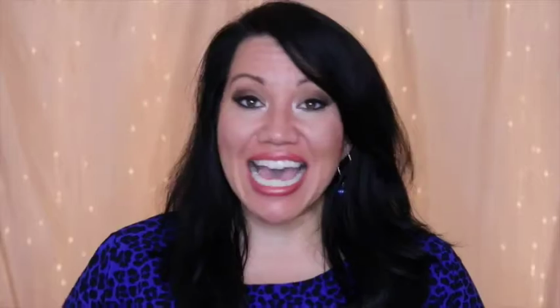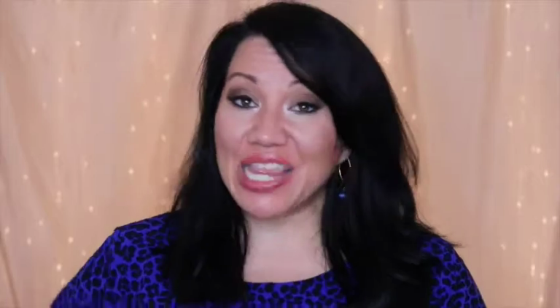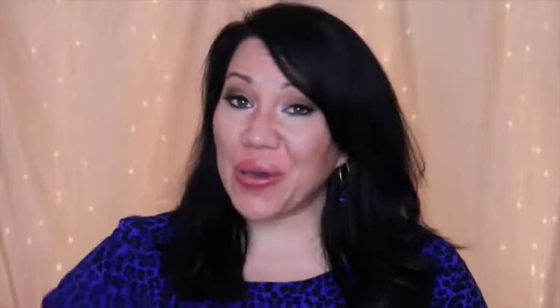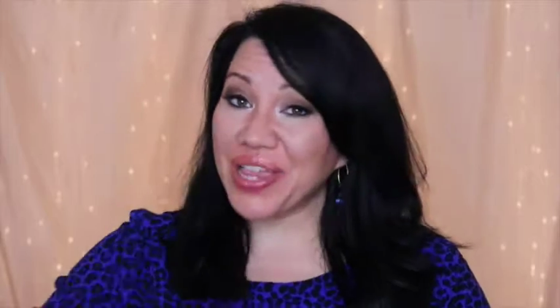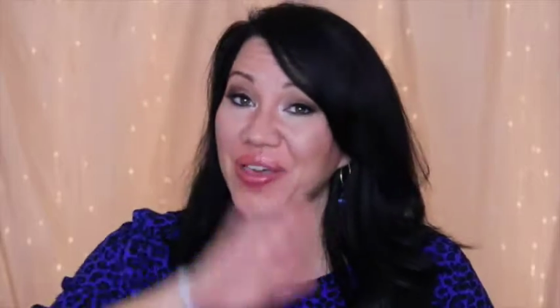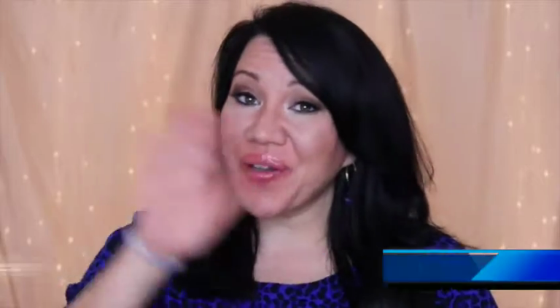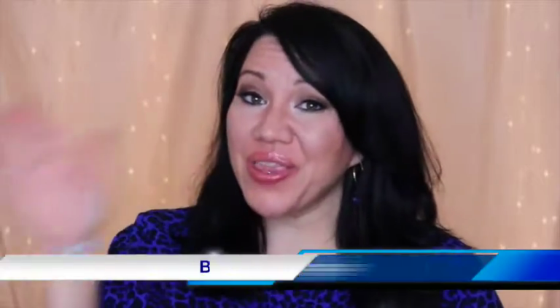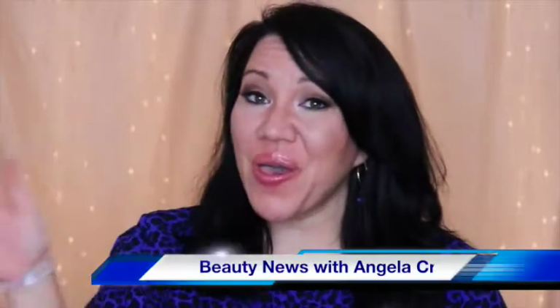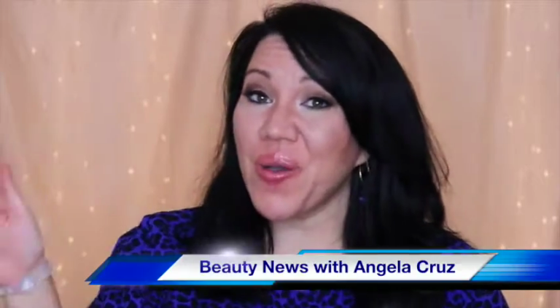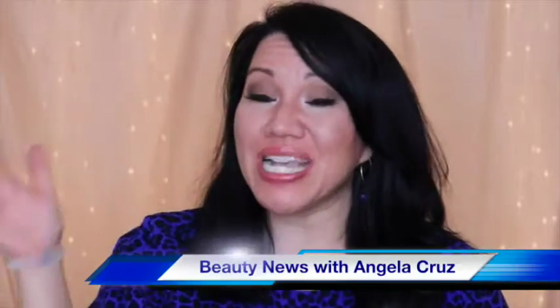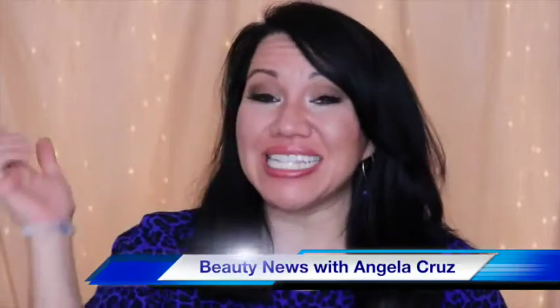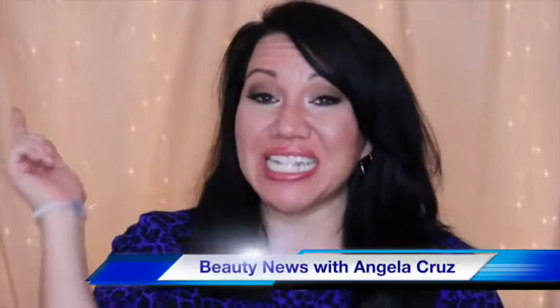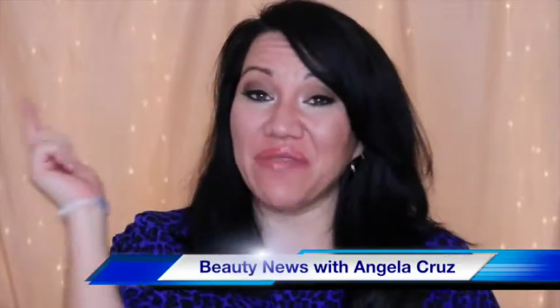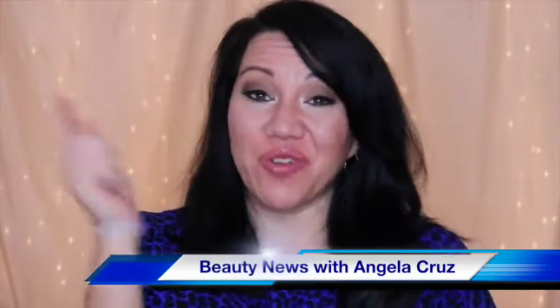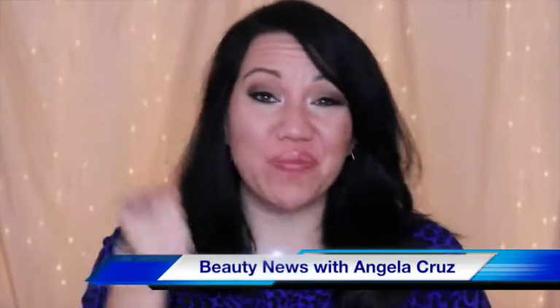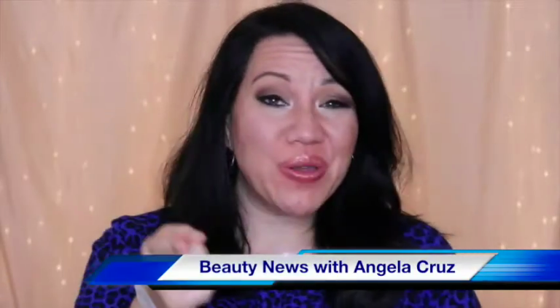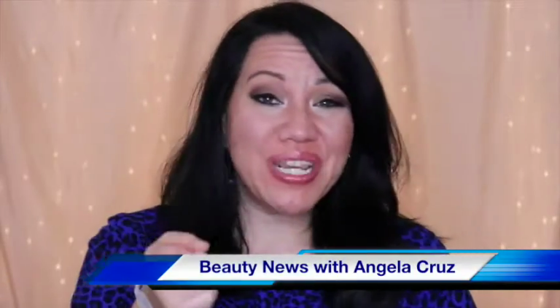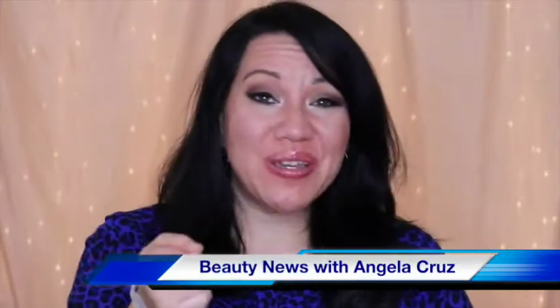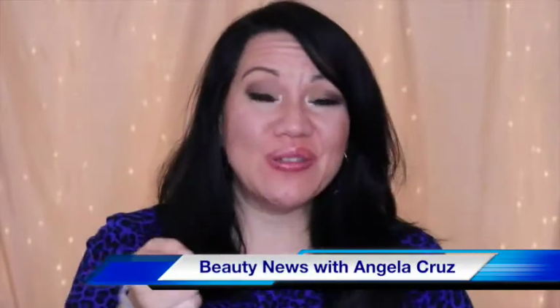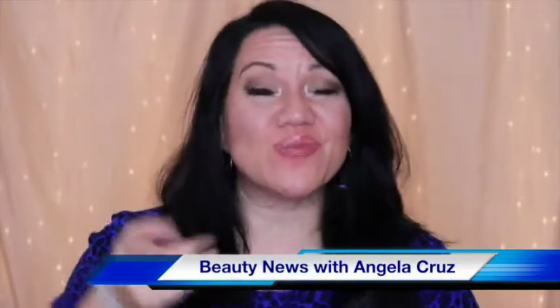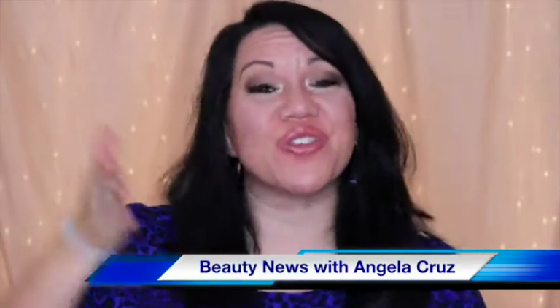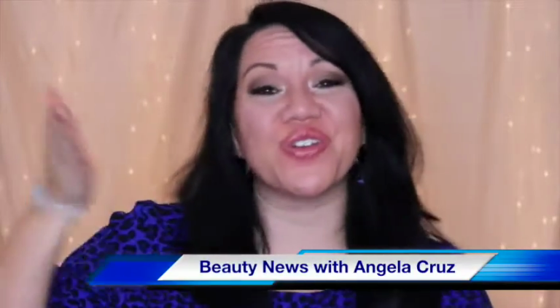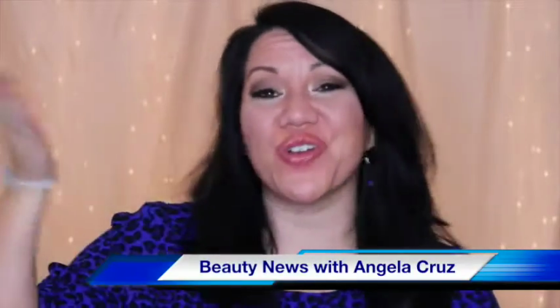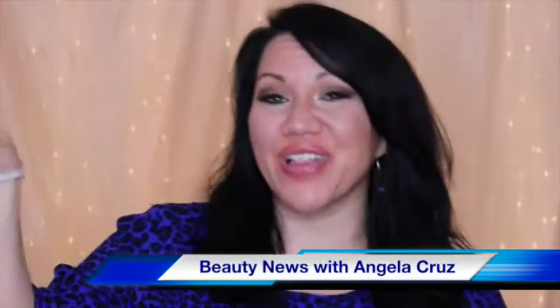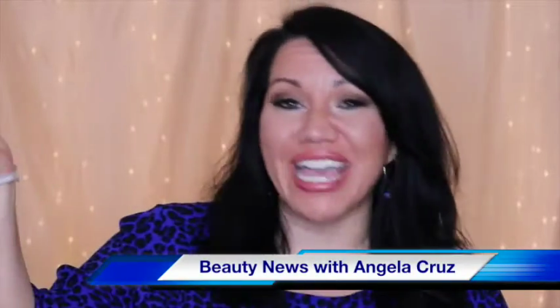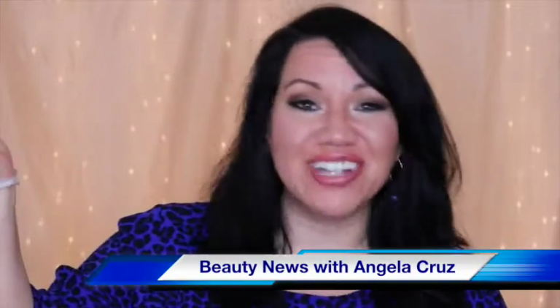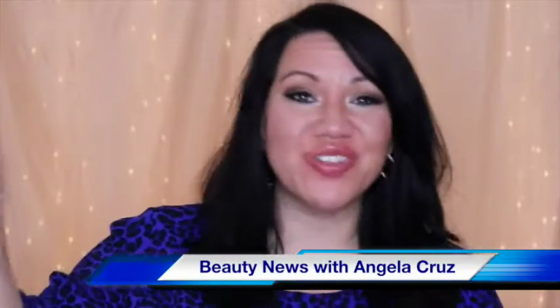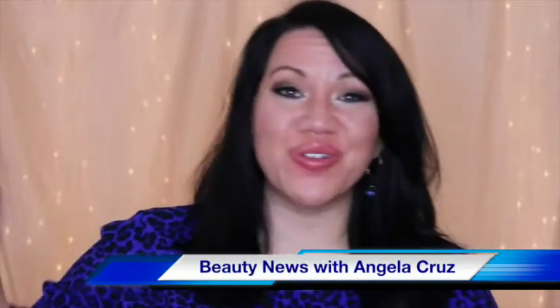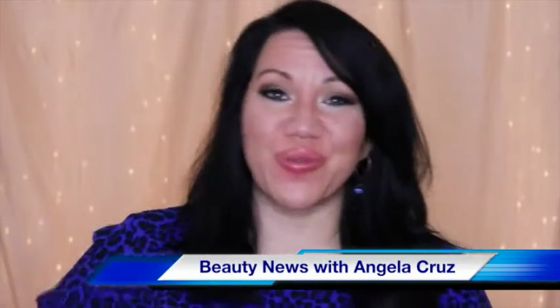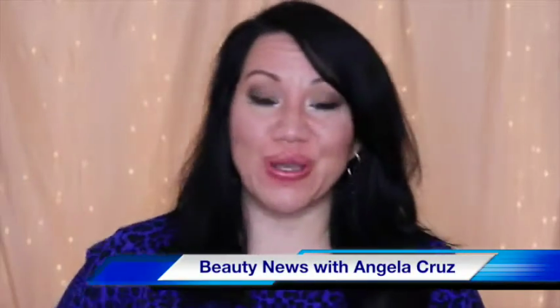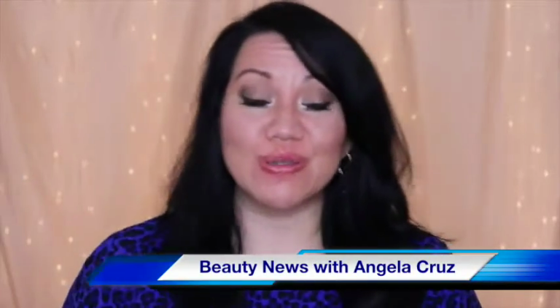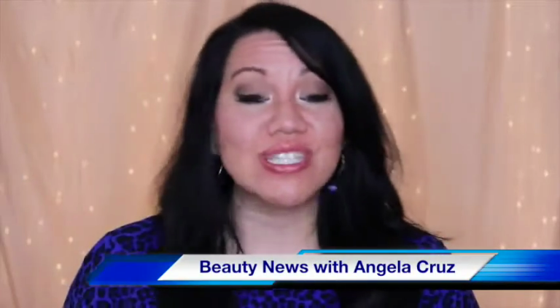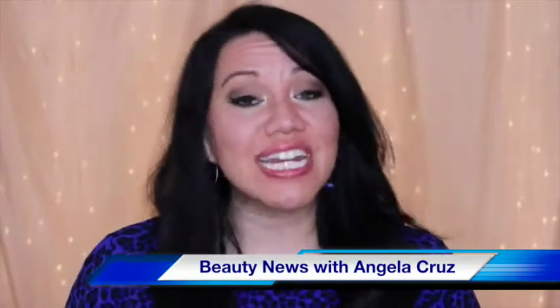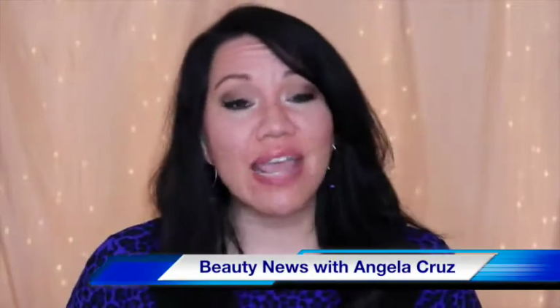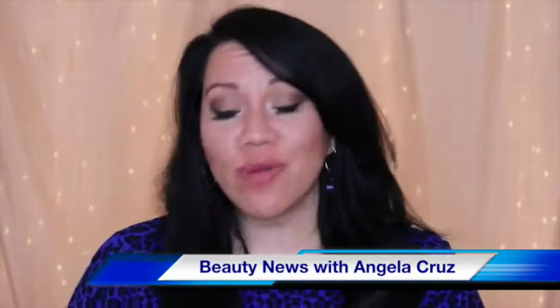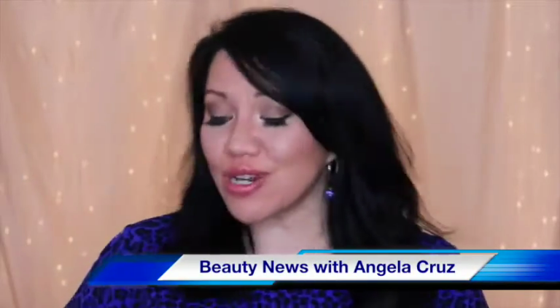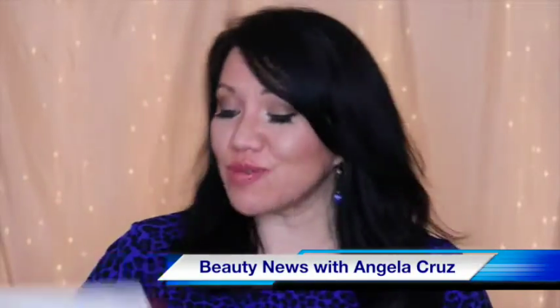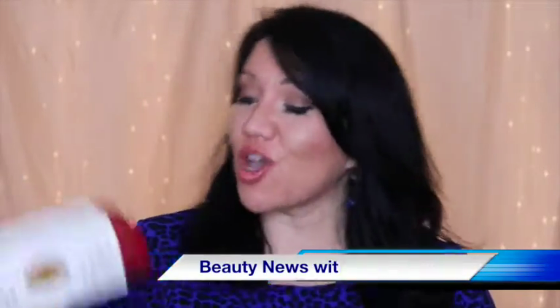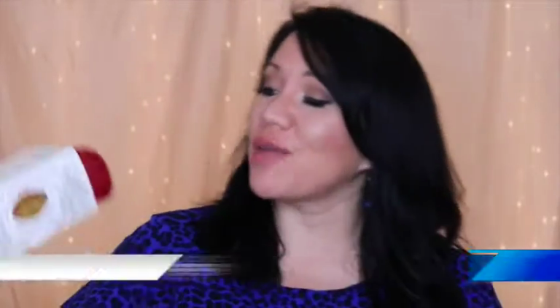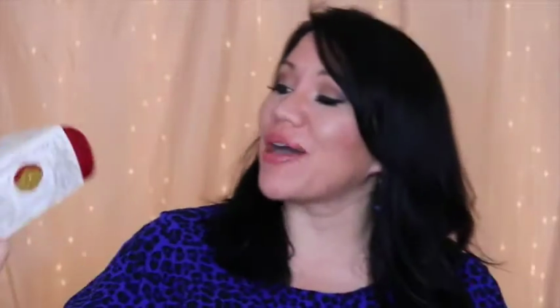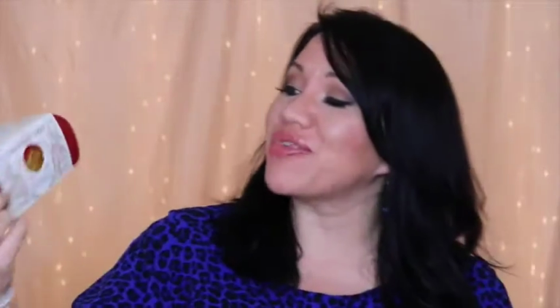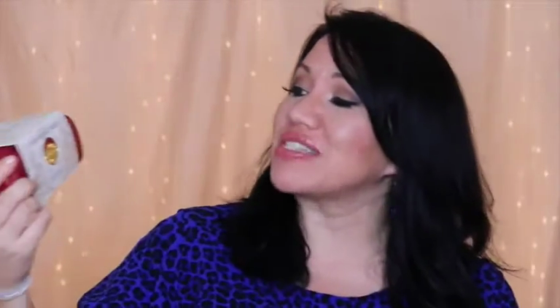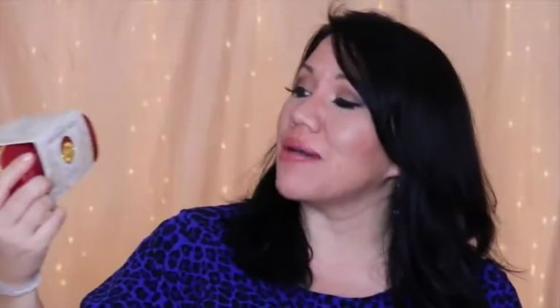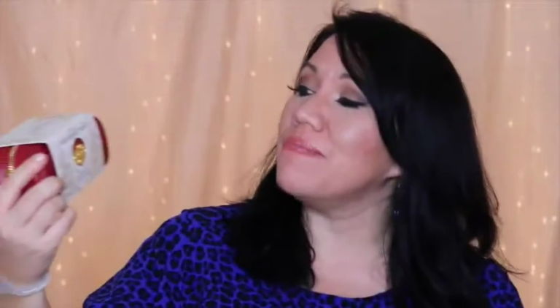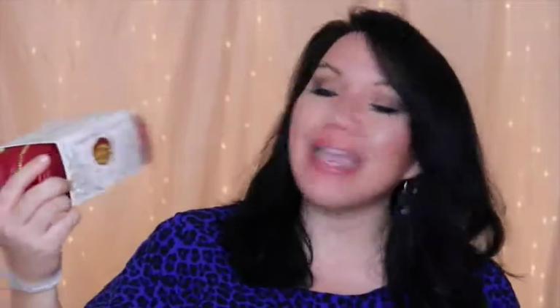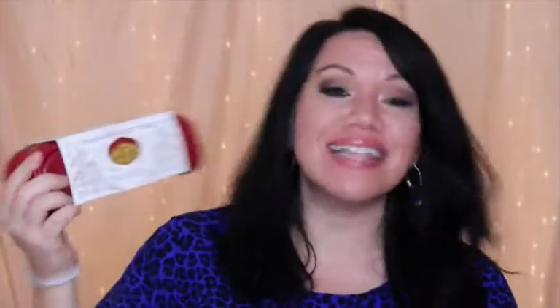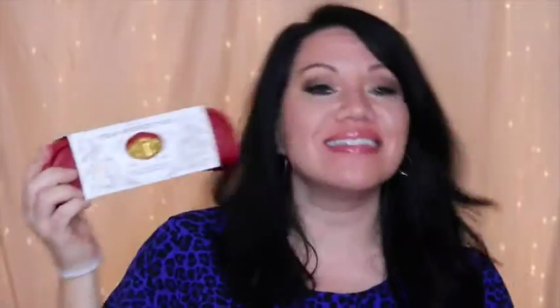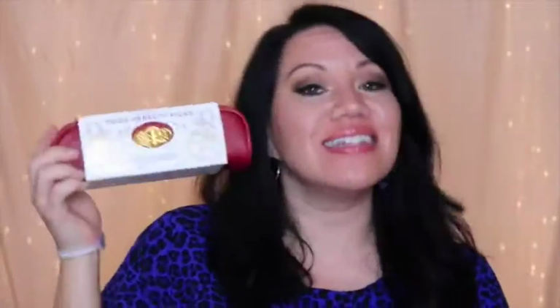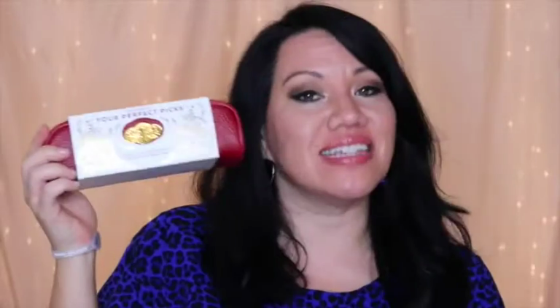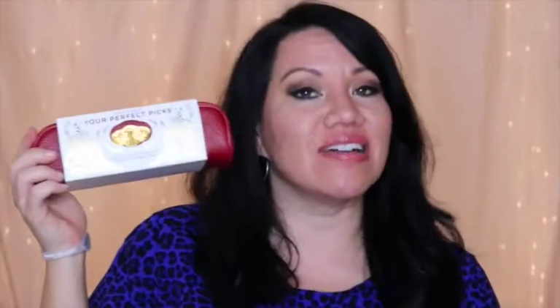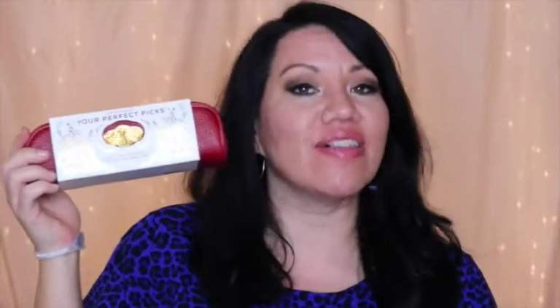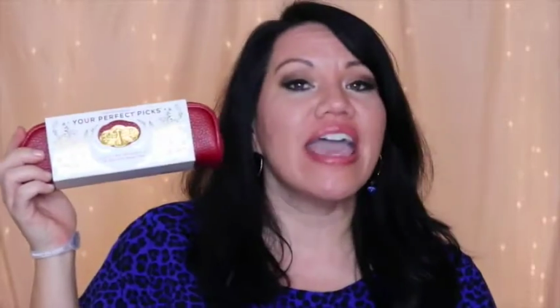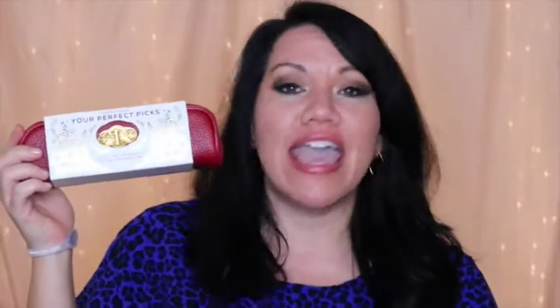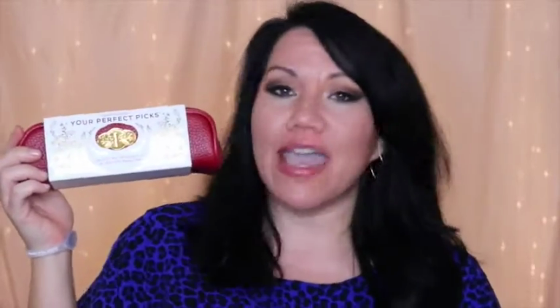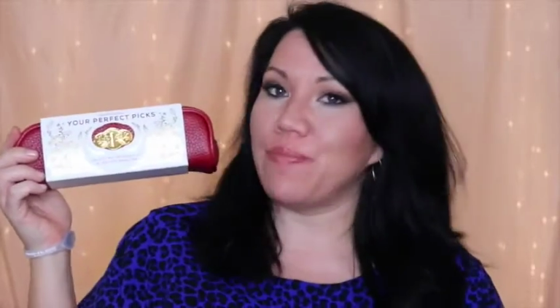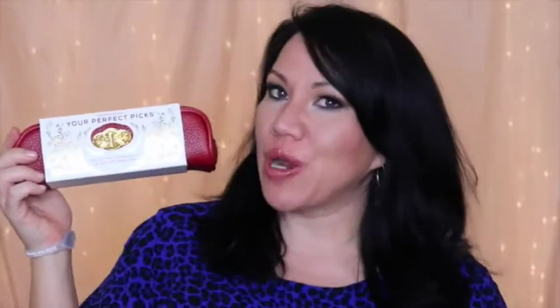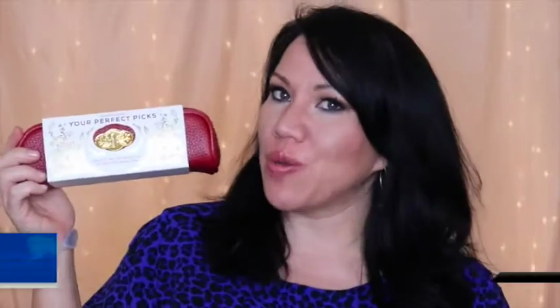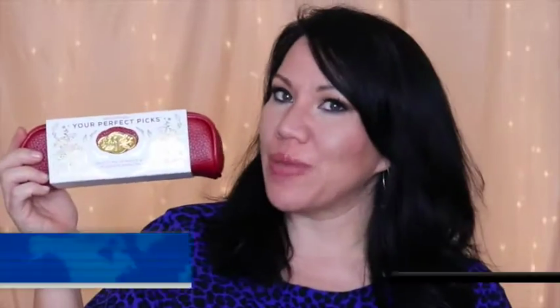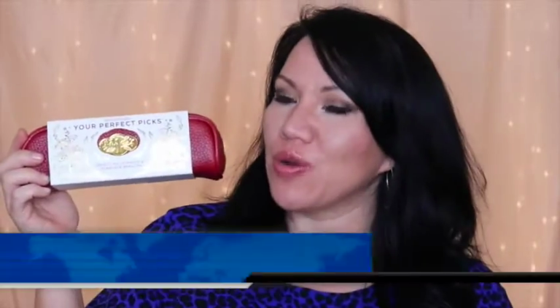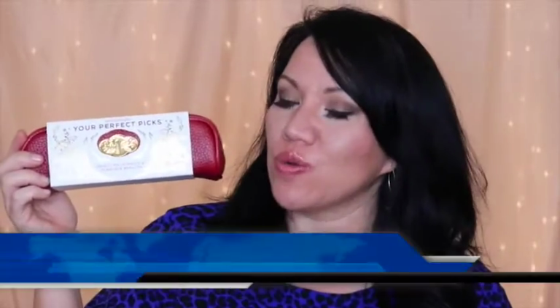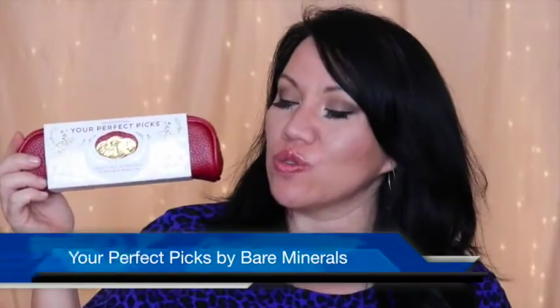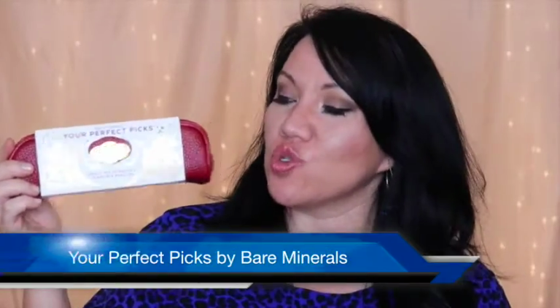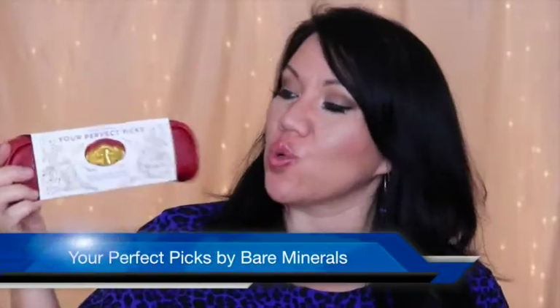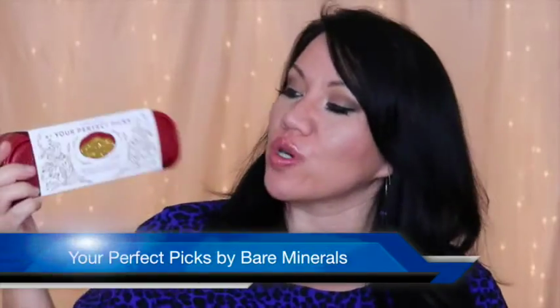Hello! It's time for beauty news with your girl Angela Cruz. Today we're going to talk about this amazing deal at Bare Minerals stores.